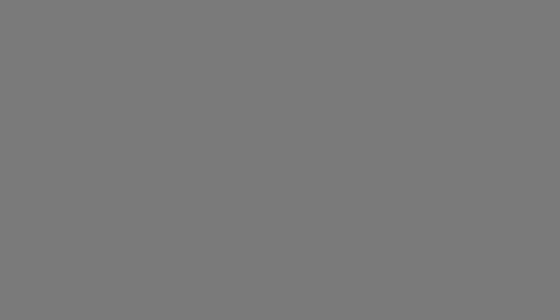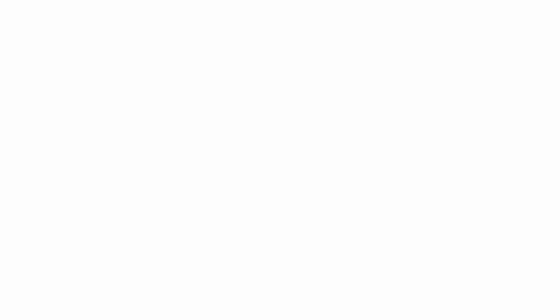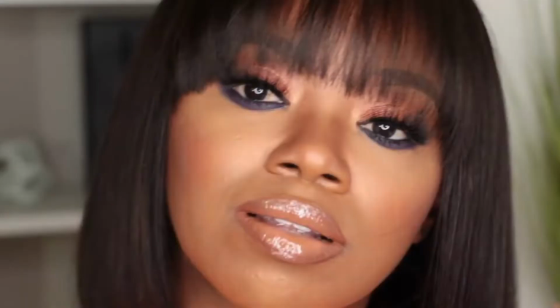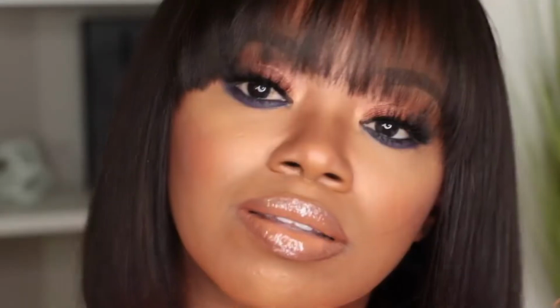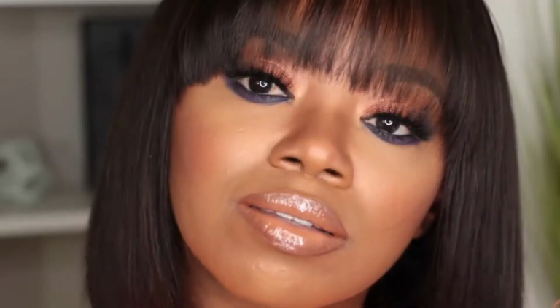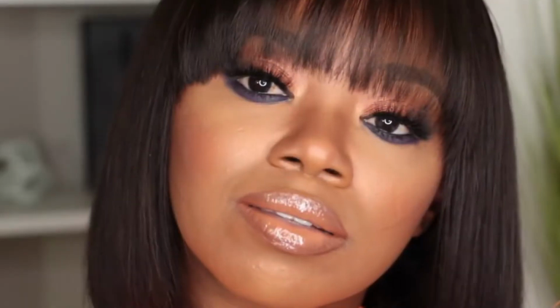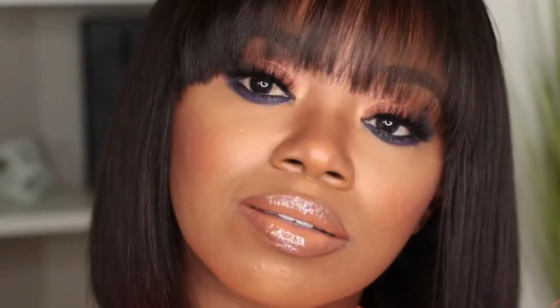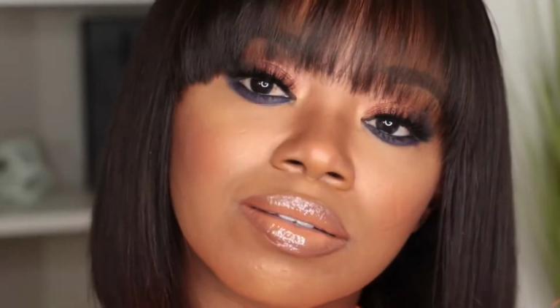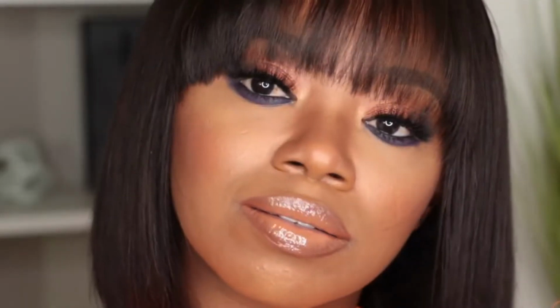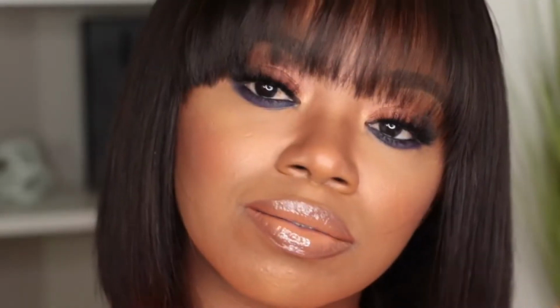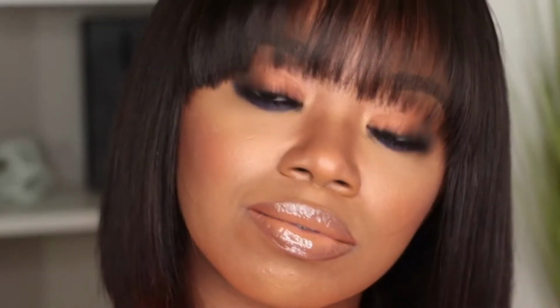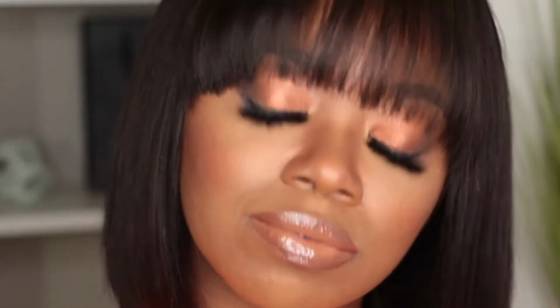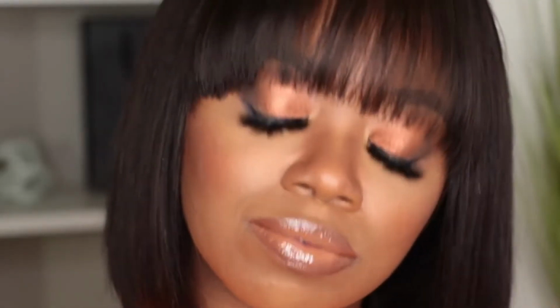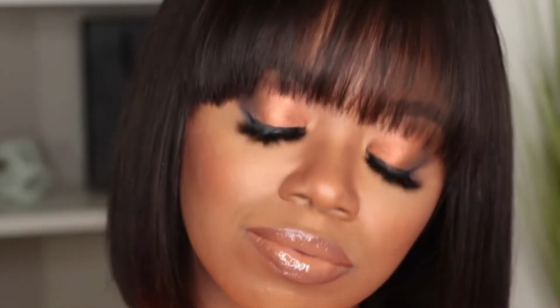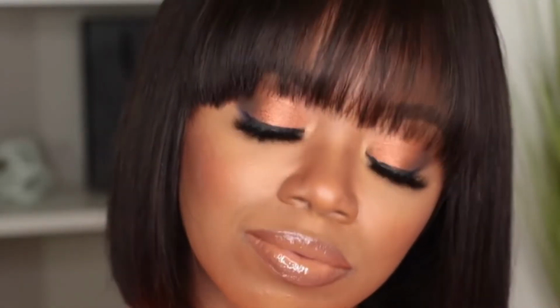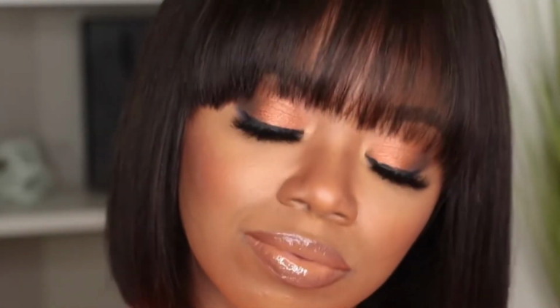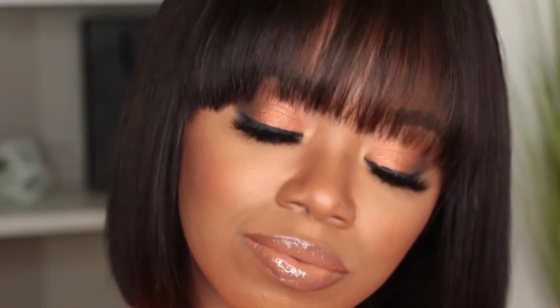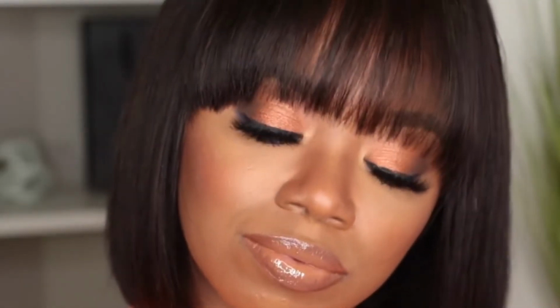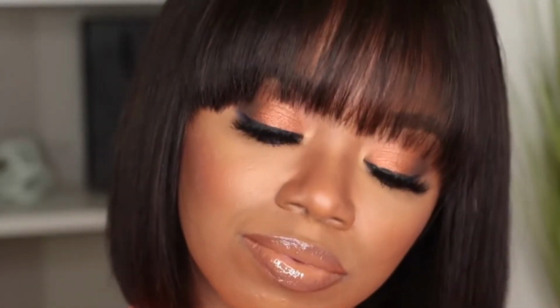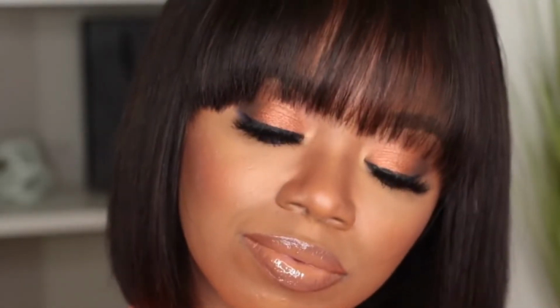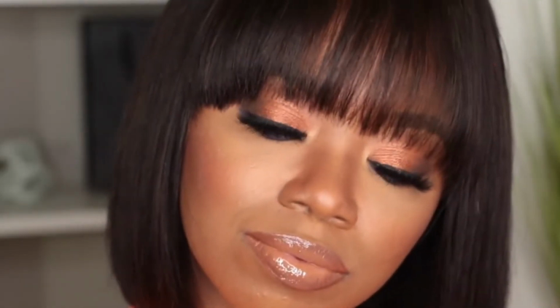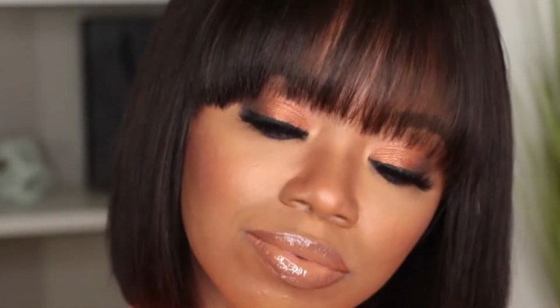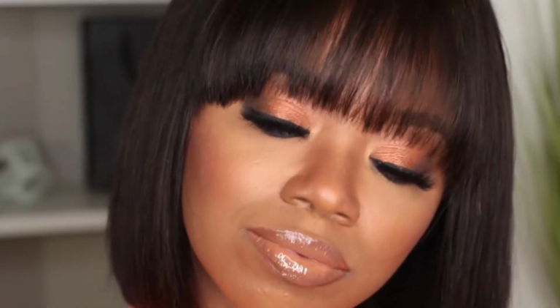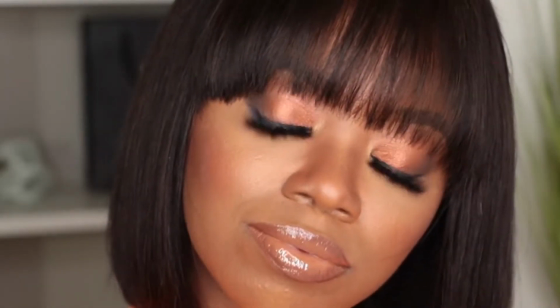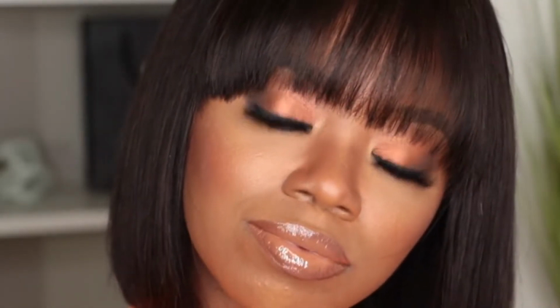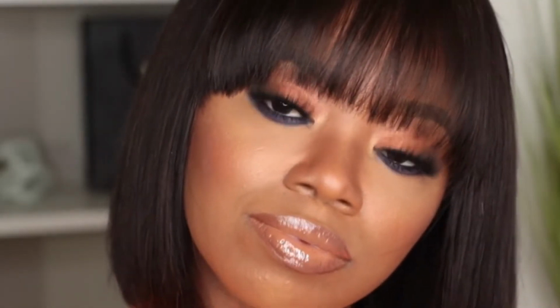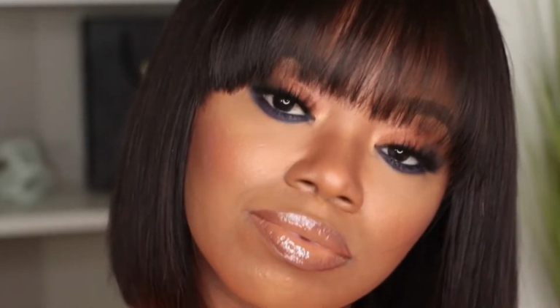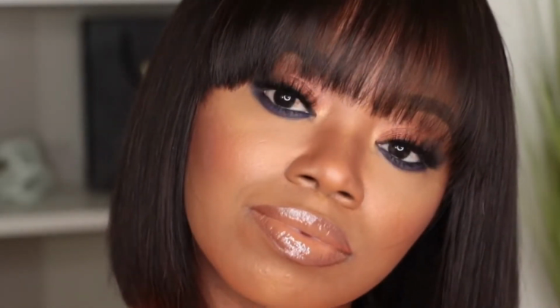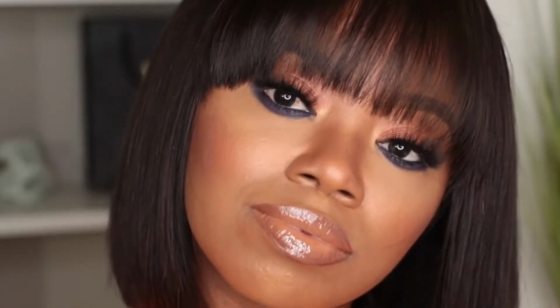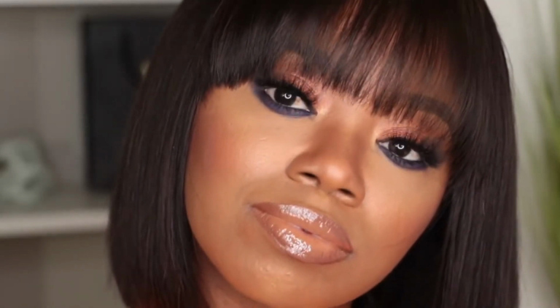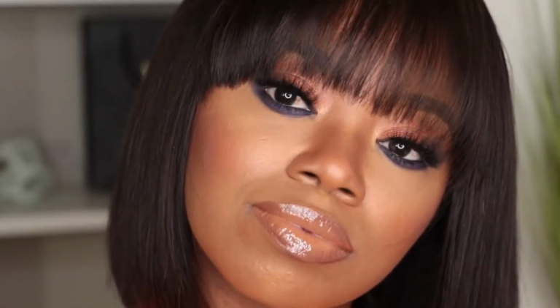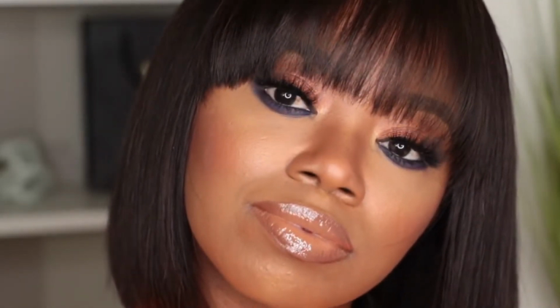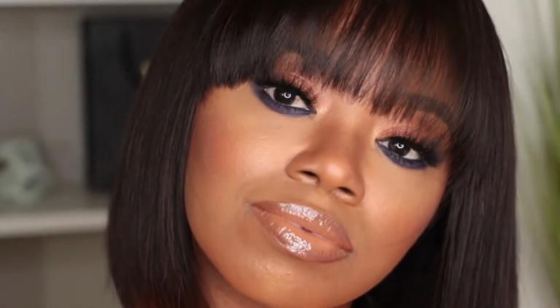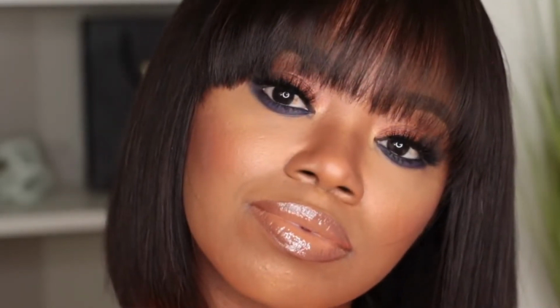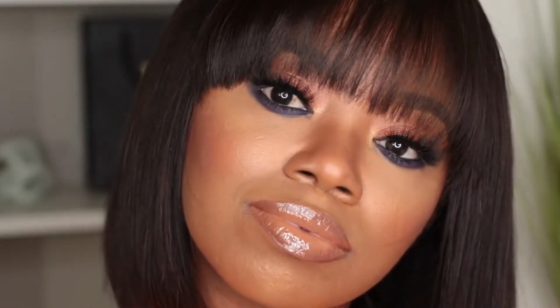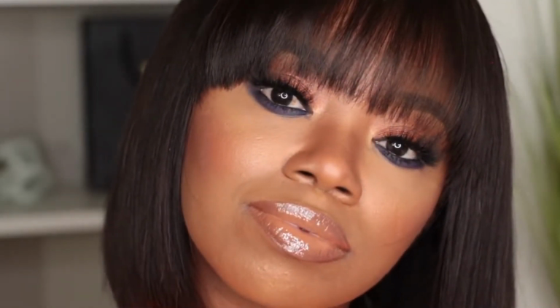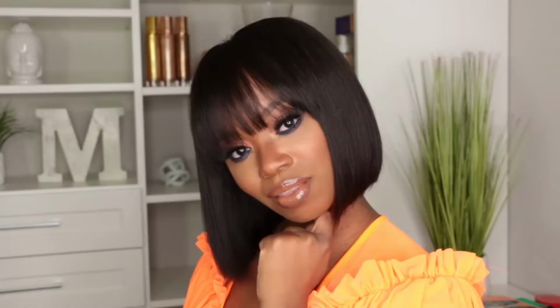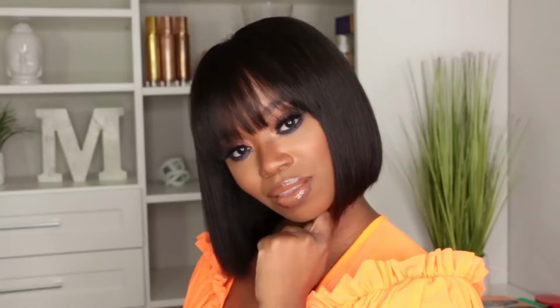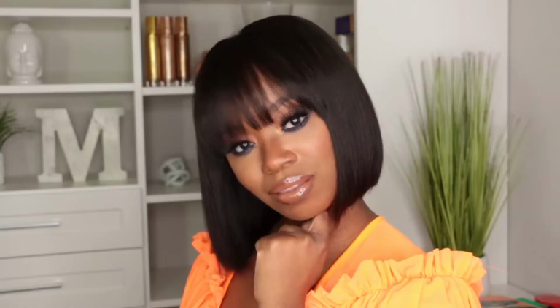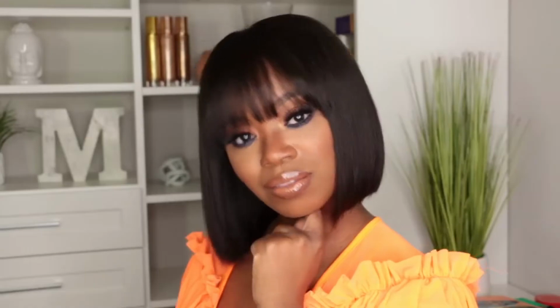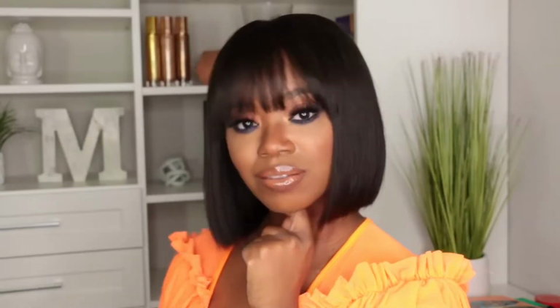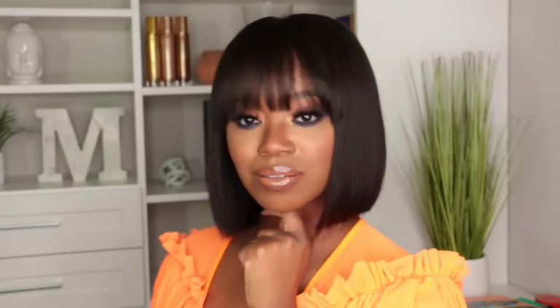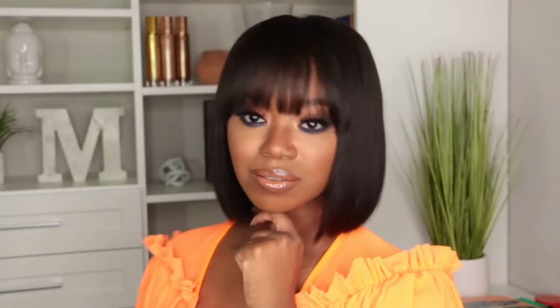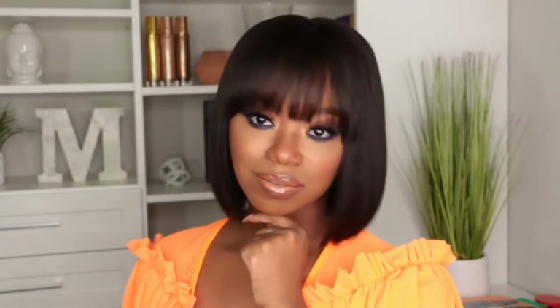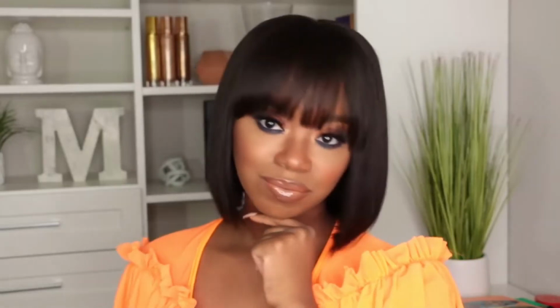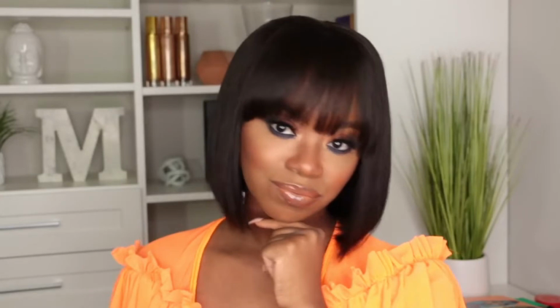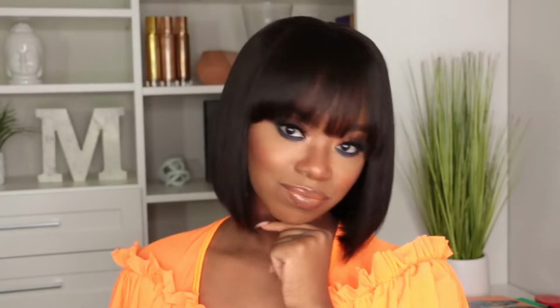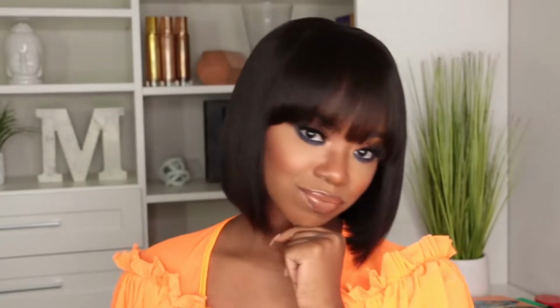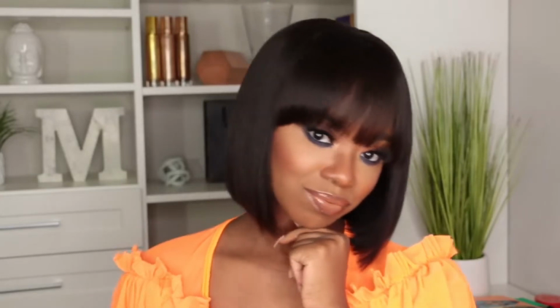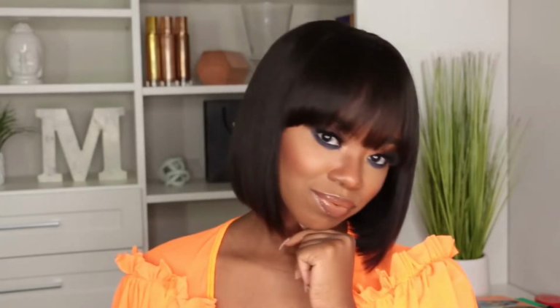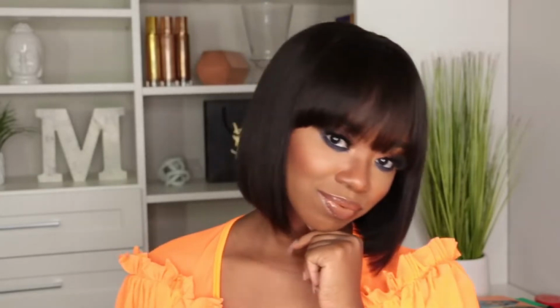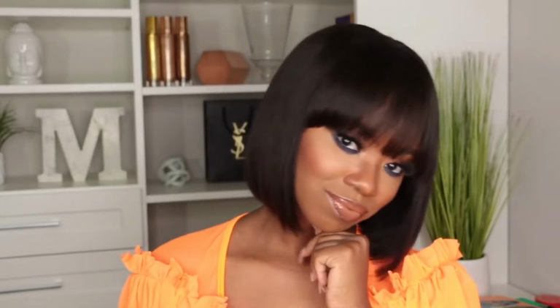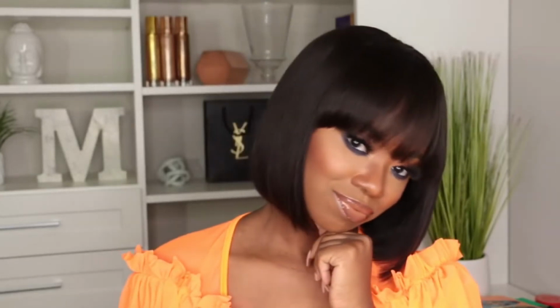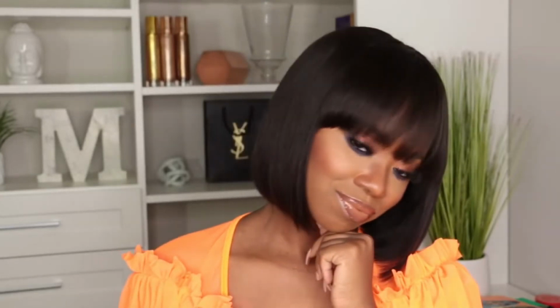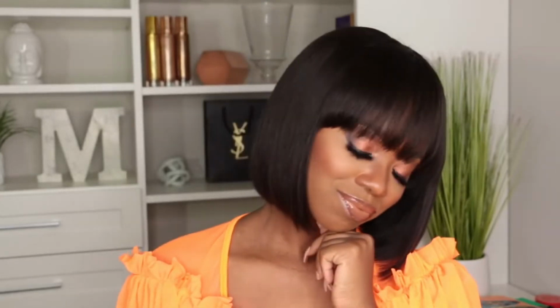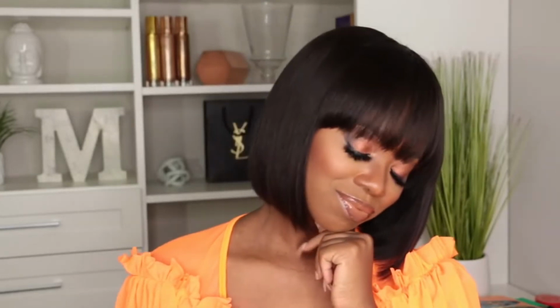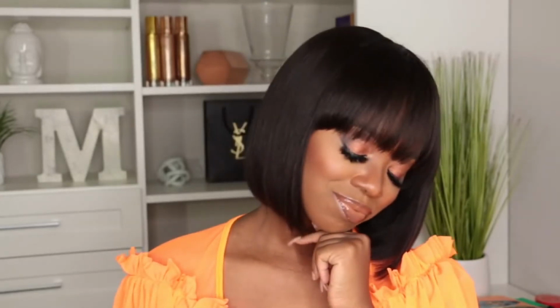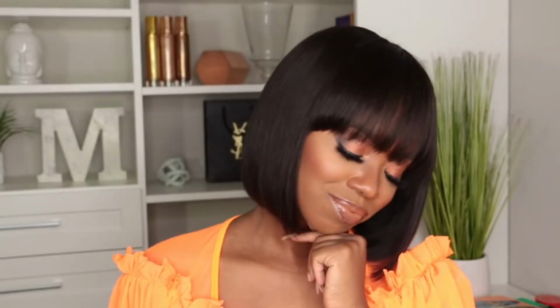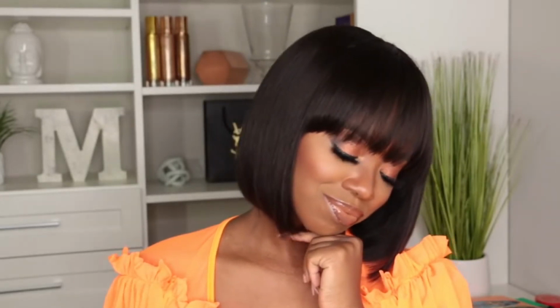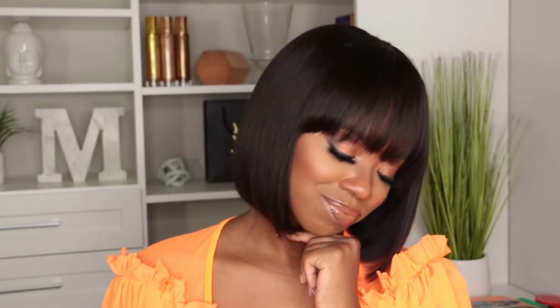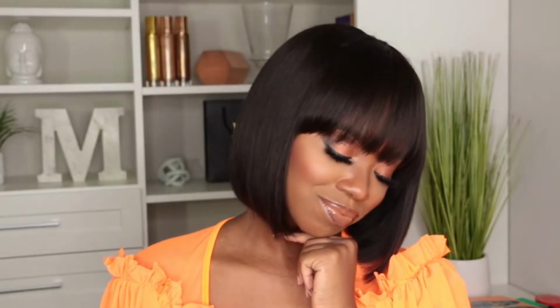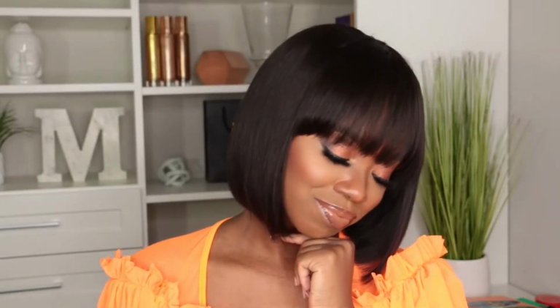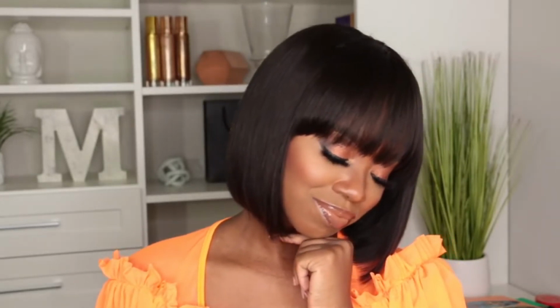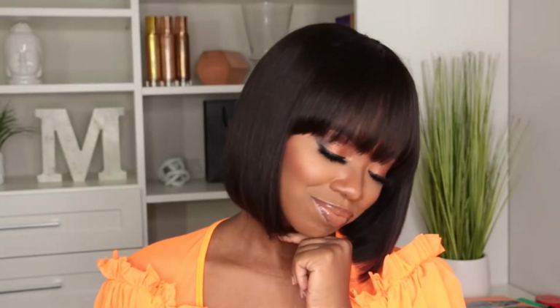Hey everyone, it's me Megs and I'm back with a new Get Cute With Me video with this super cute bob bang wig.